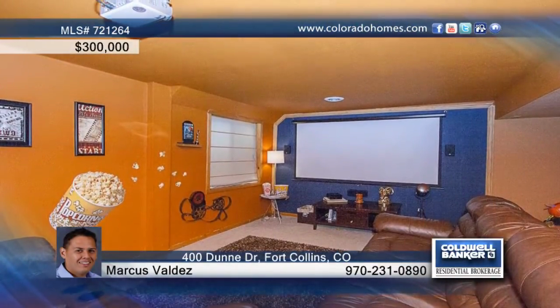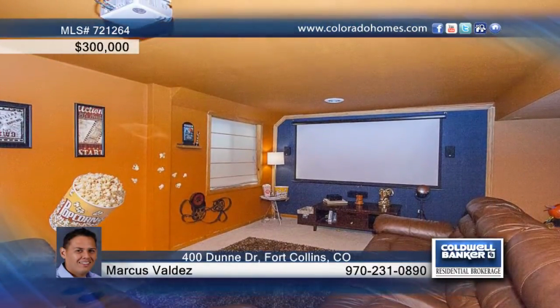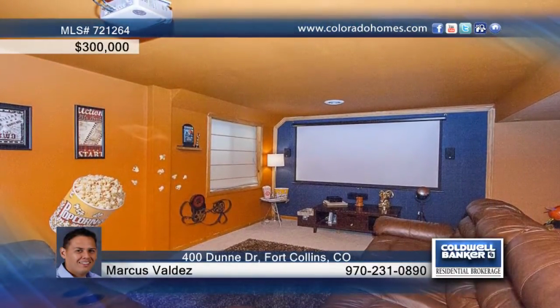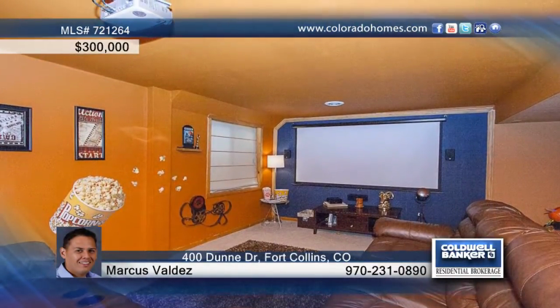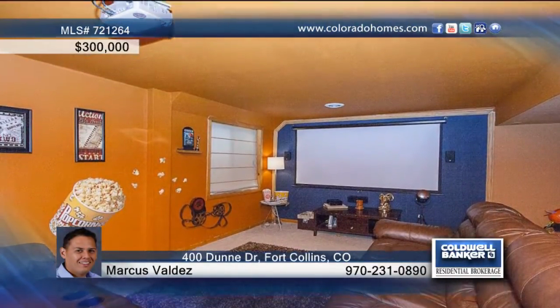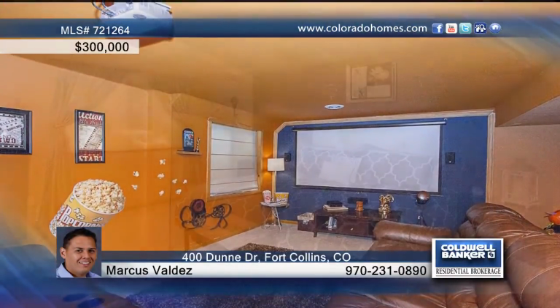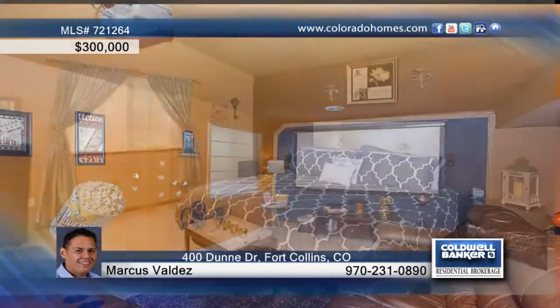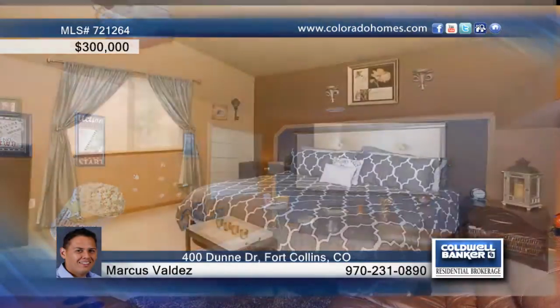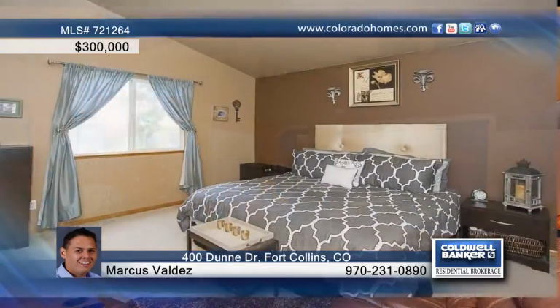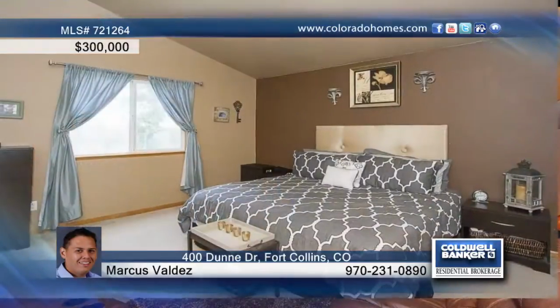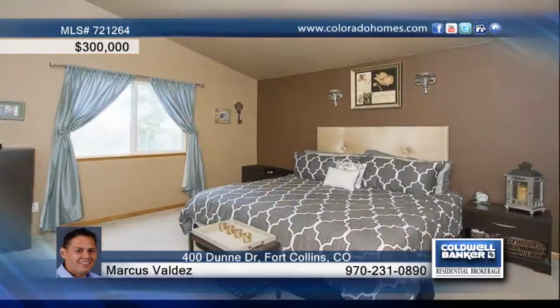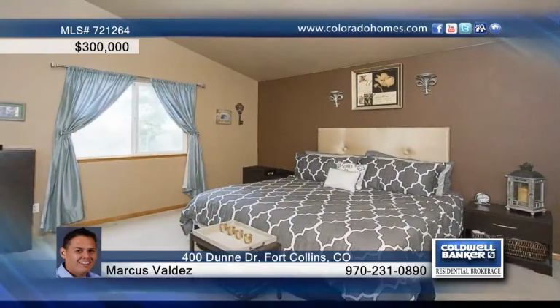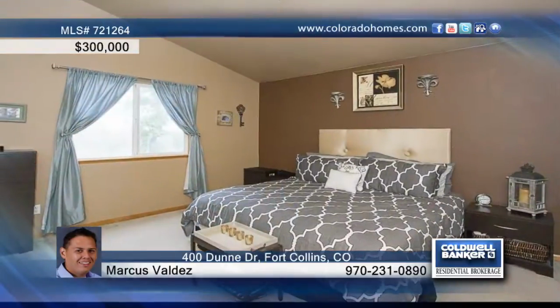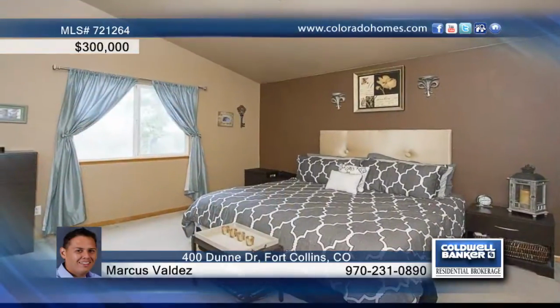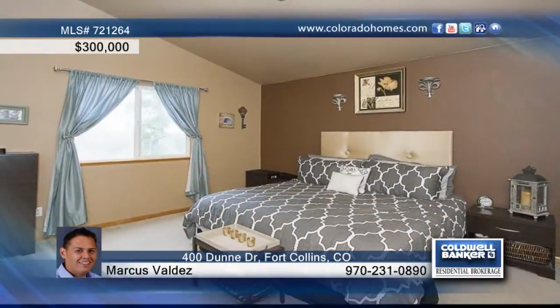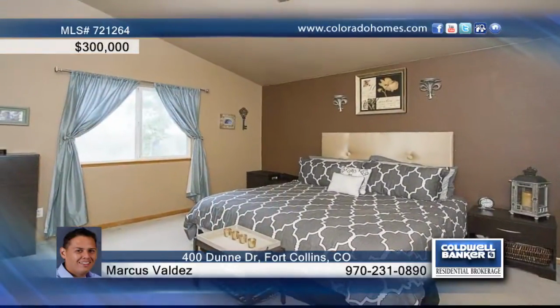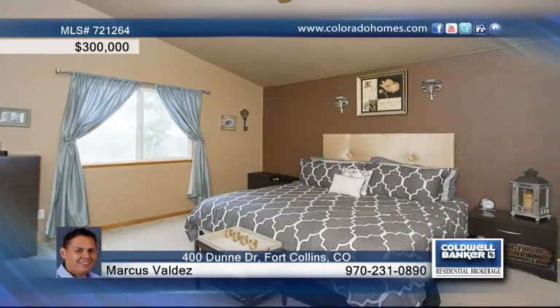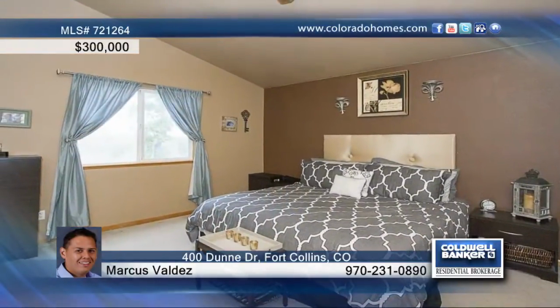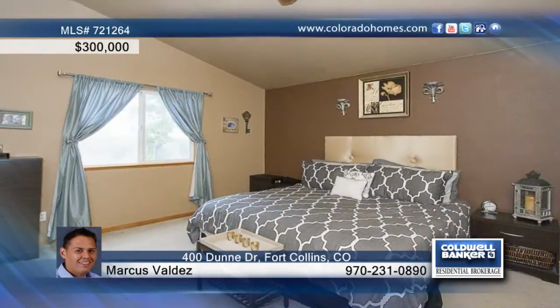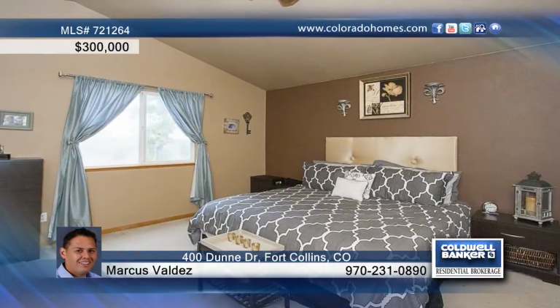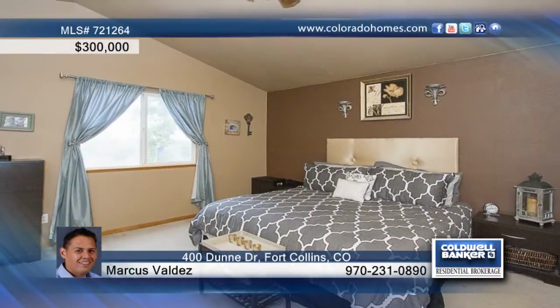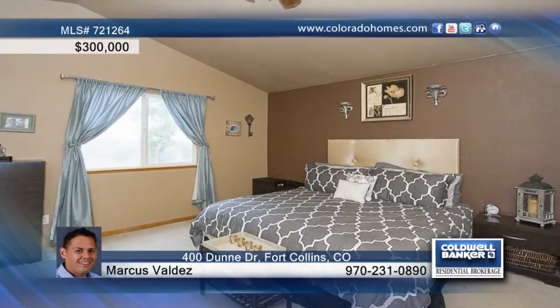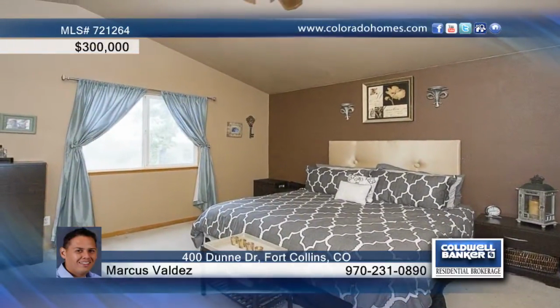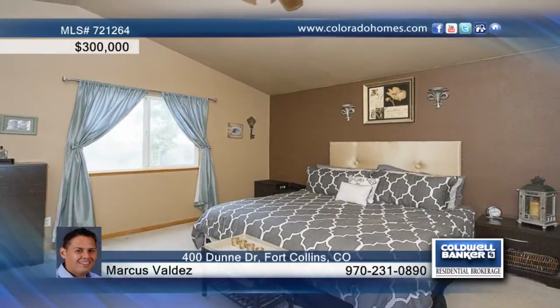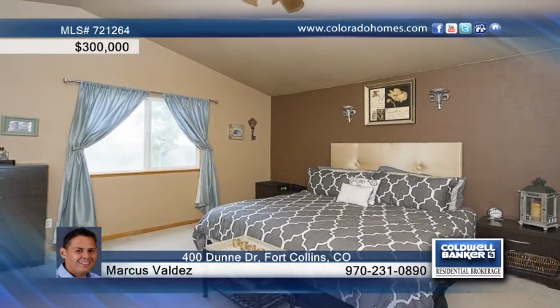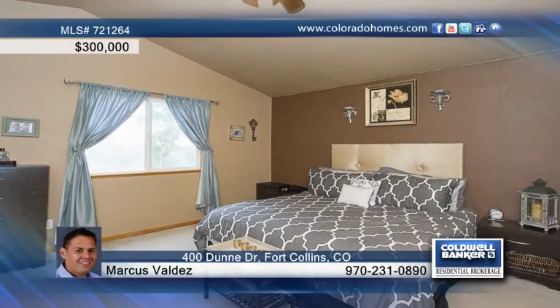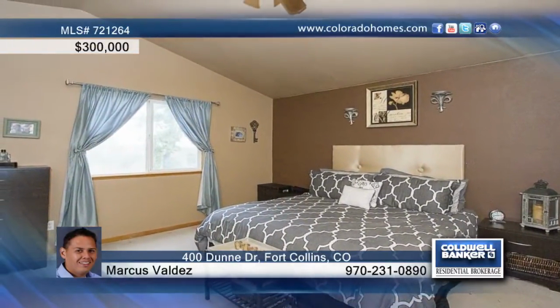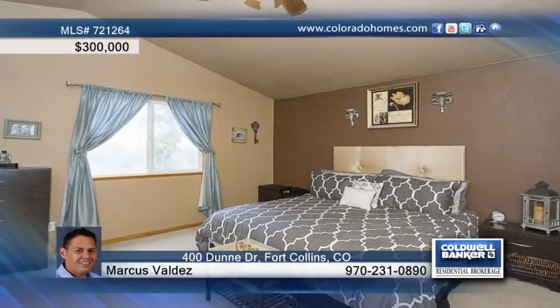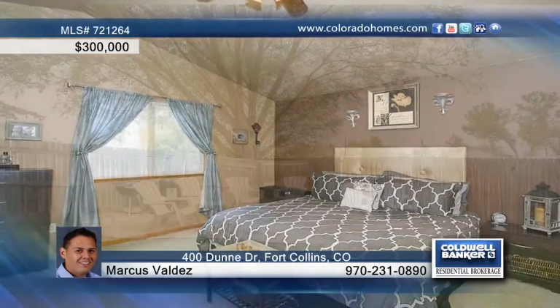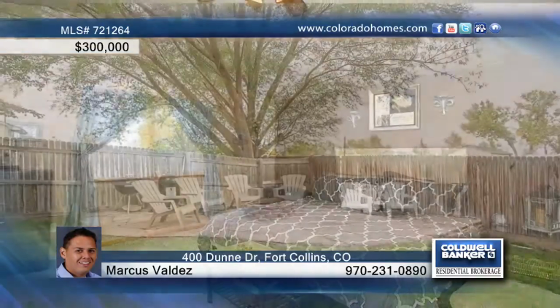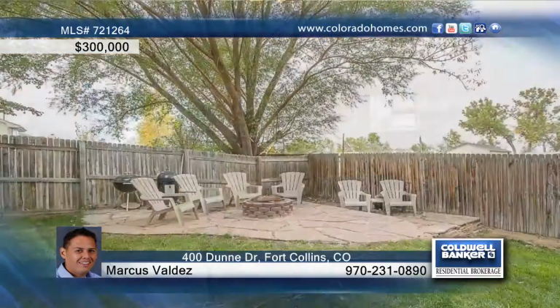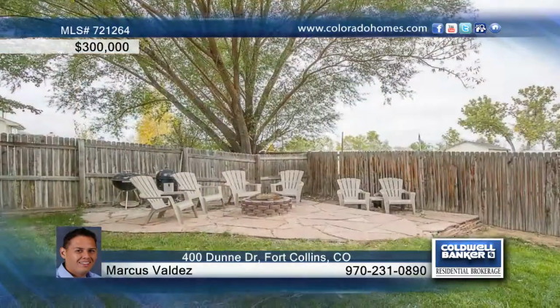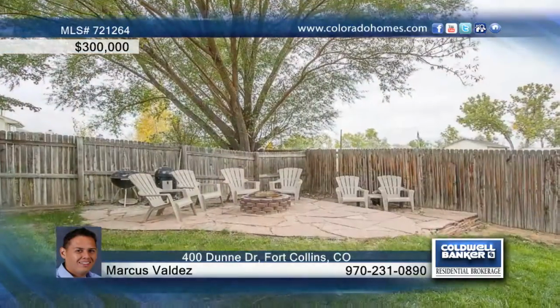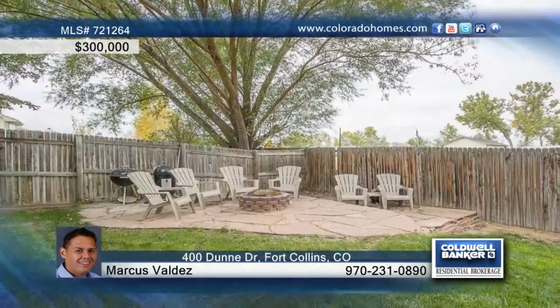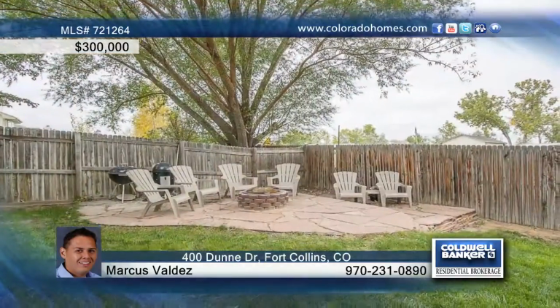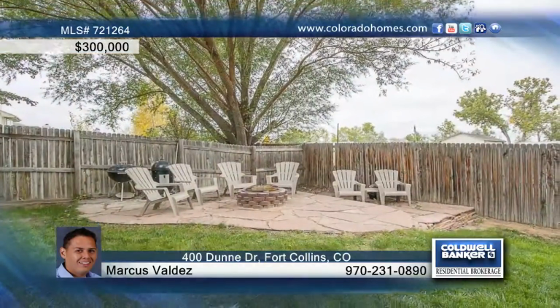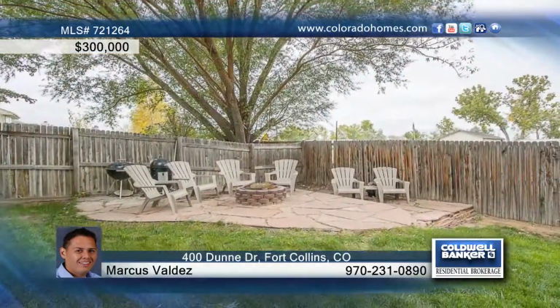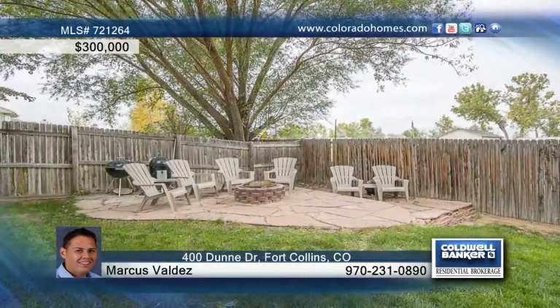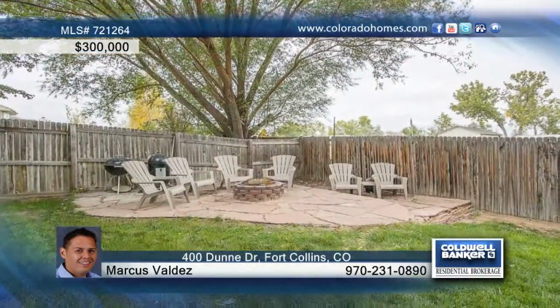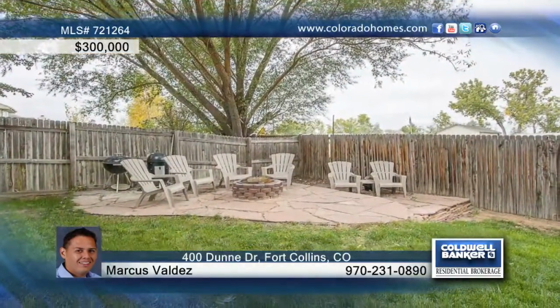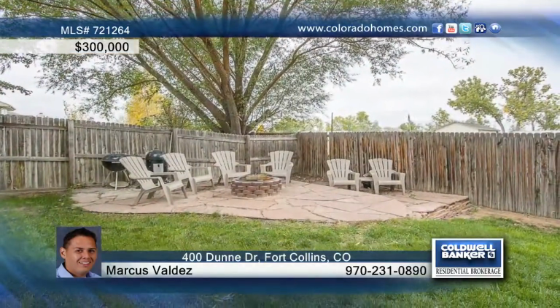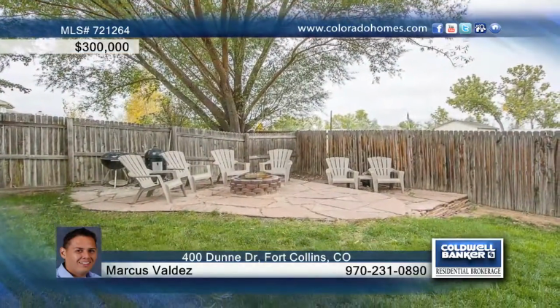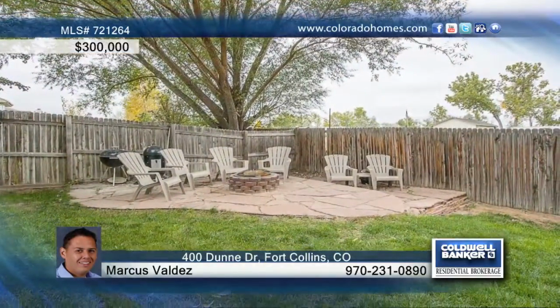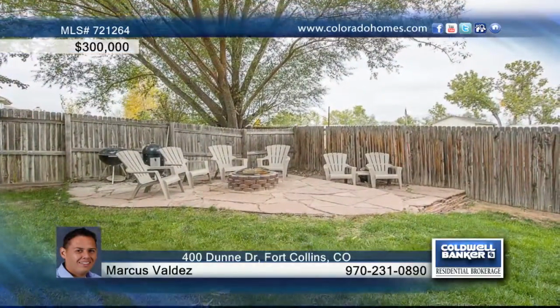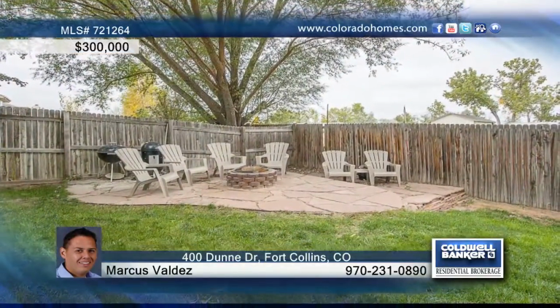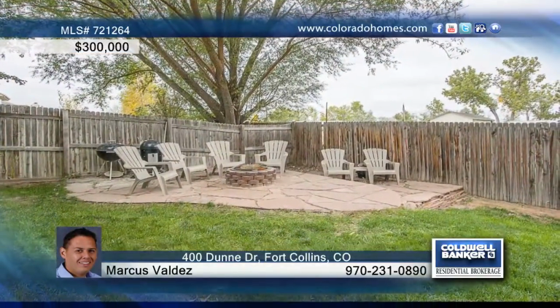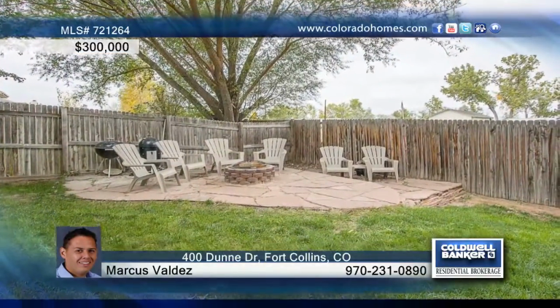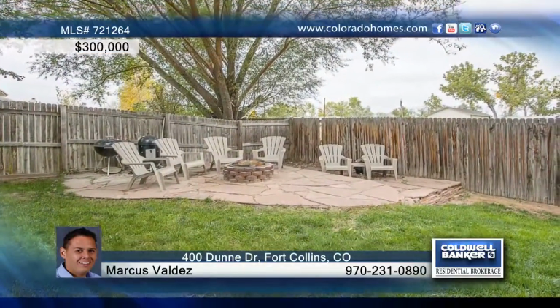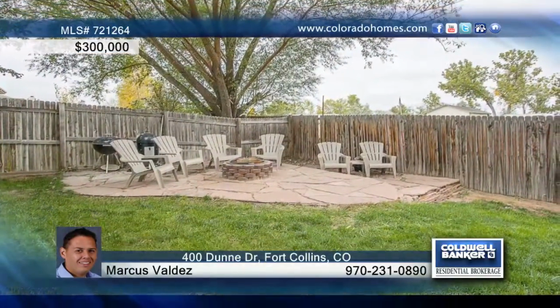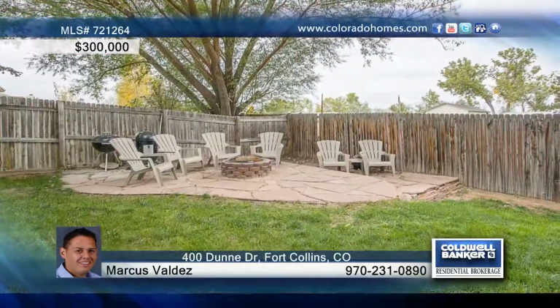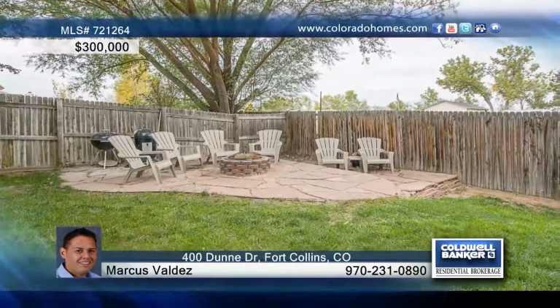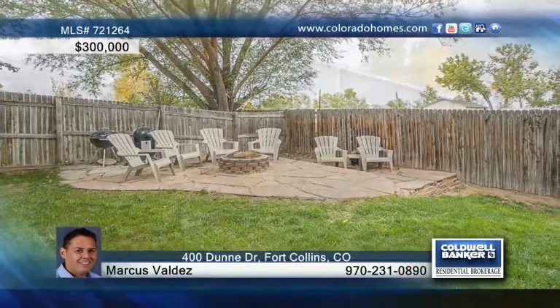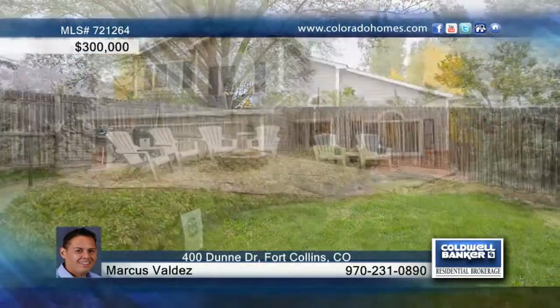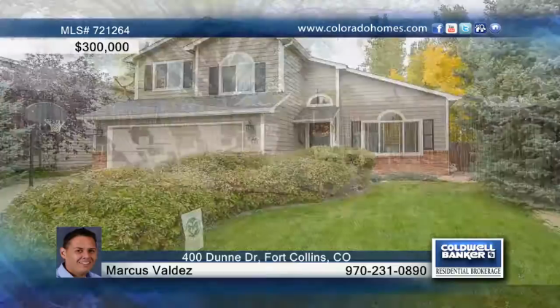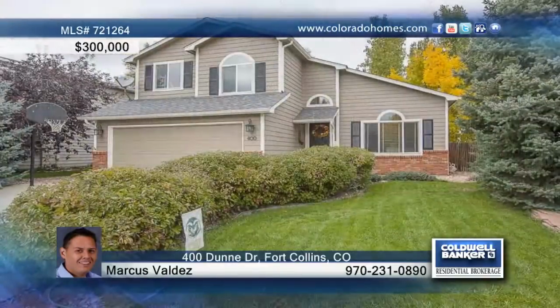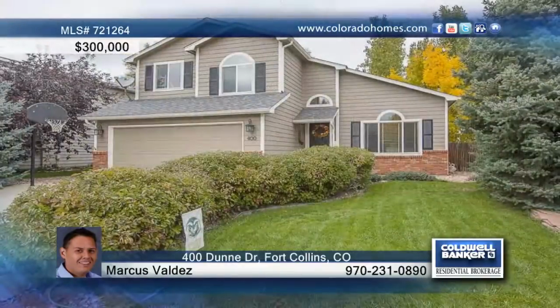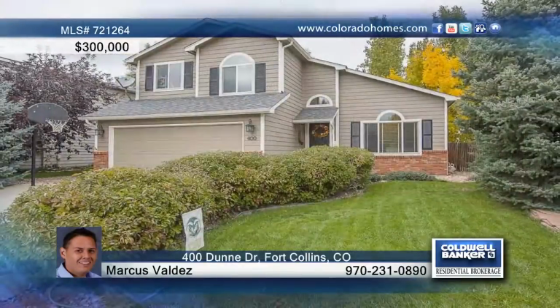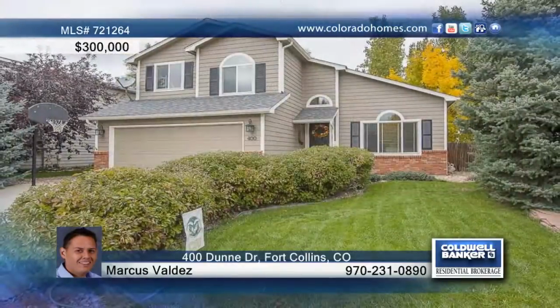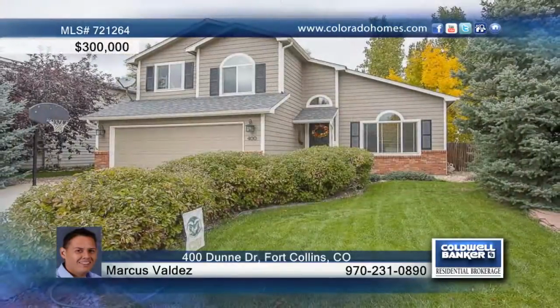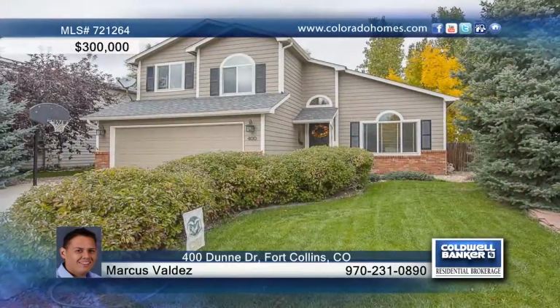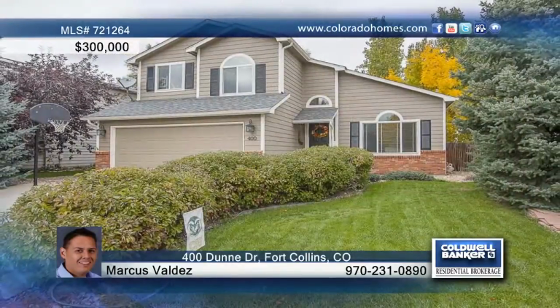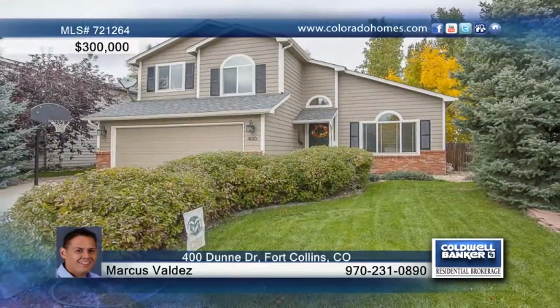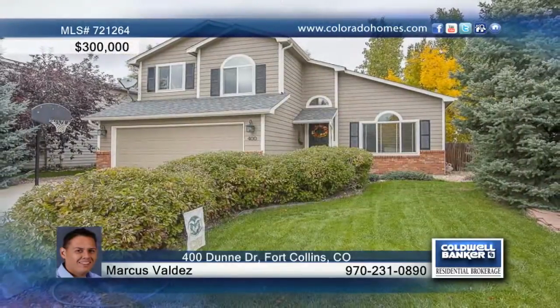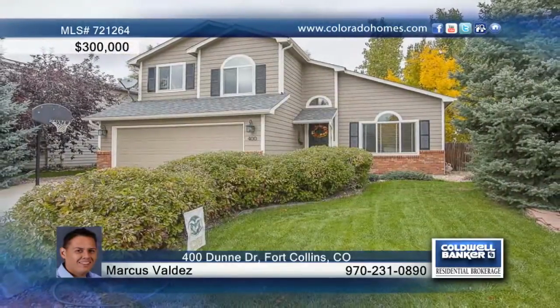Plus four bedrooms, three baths, and an office leave you plenty of room to spread out. Call Marcus Valdez to schedule a tour of this great home.